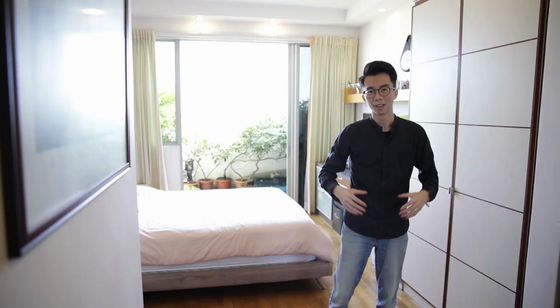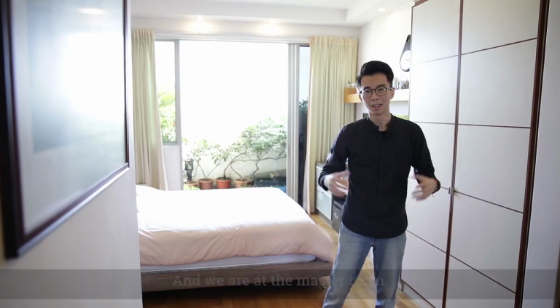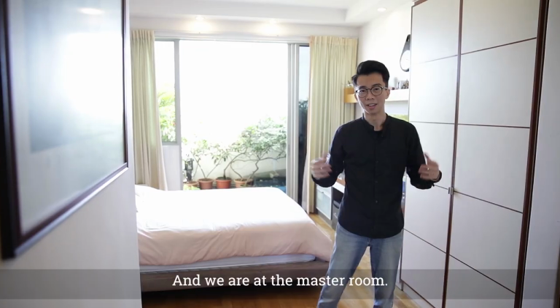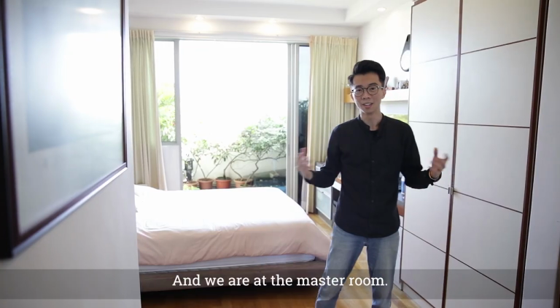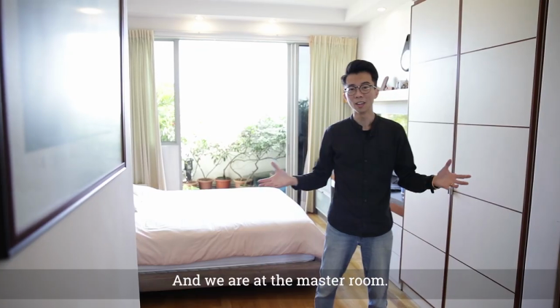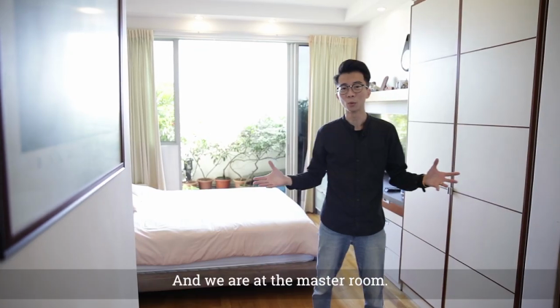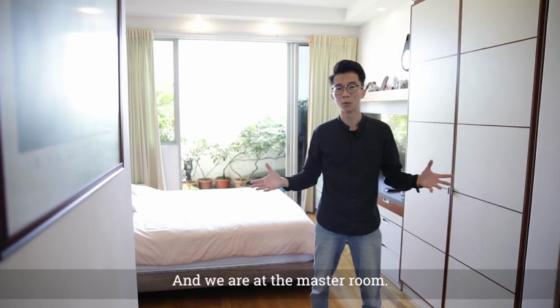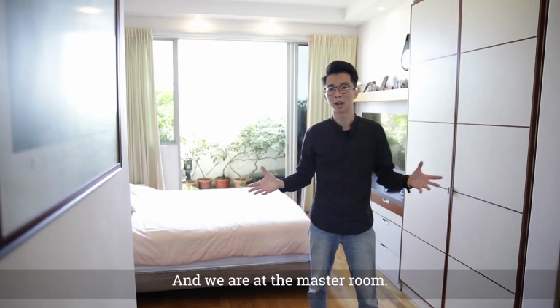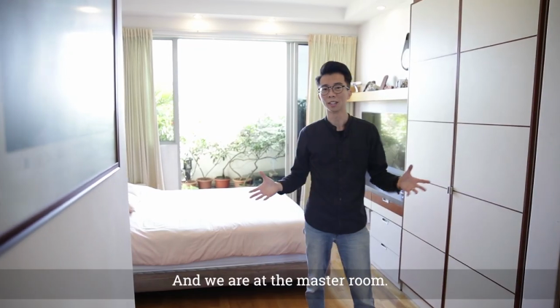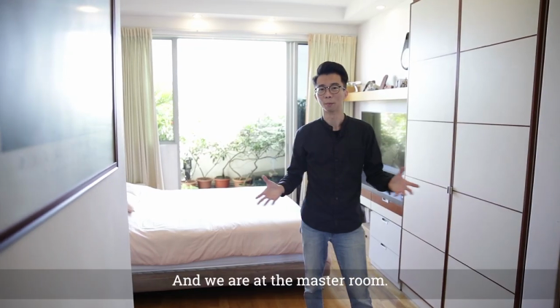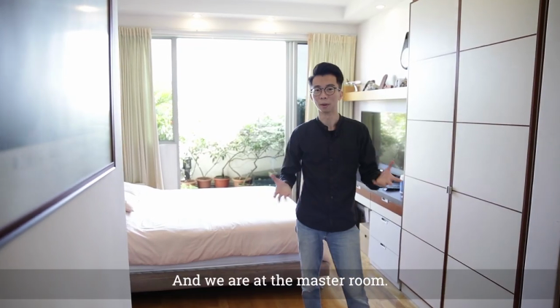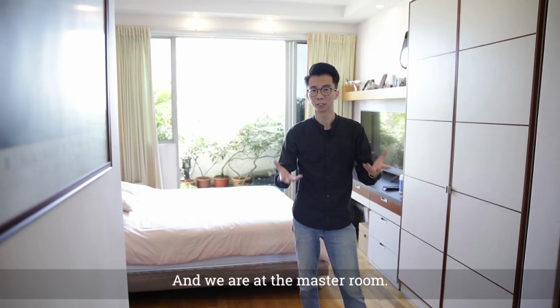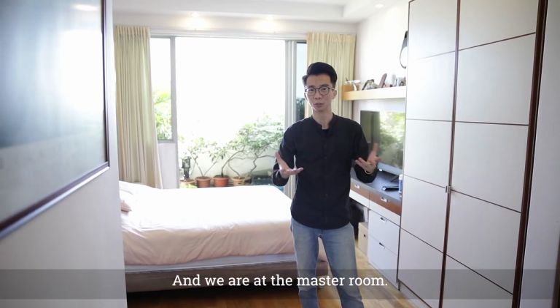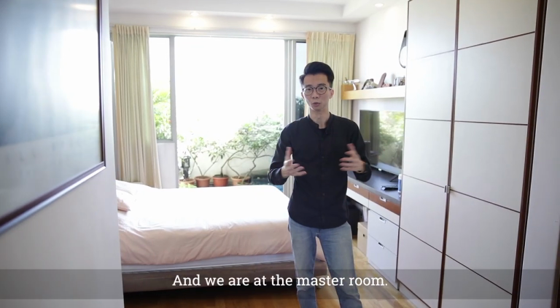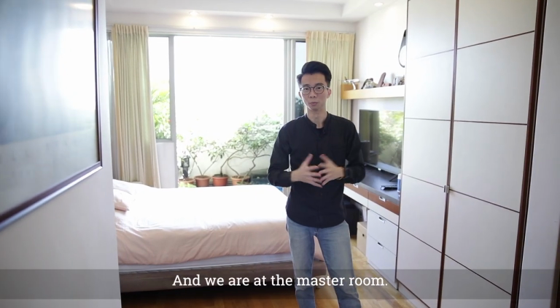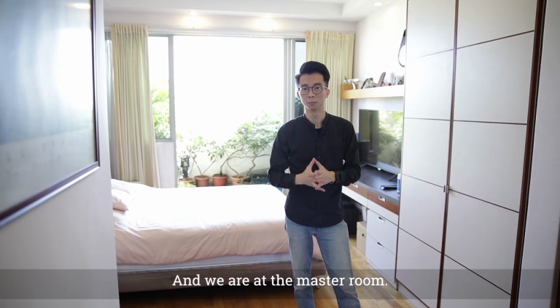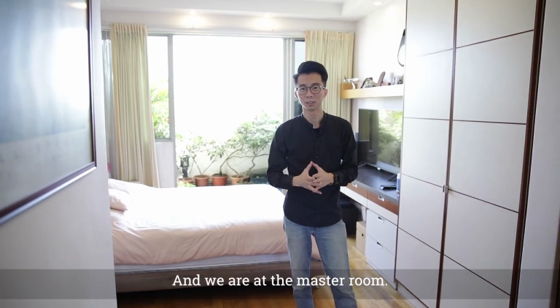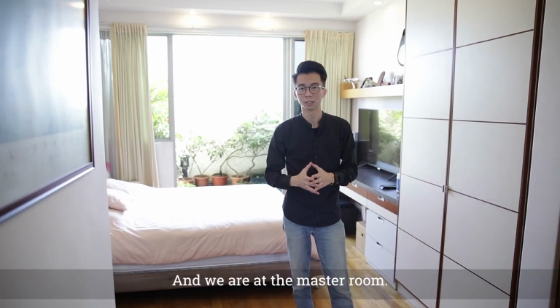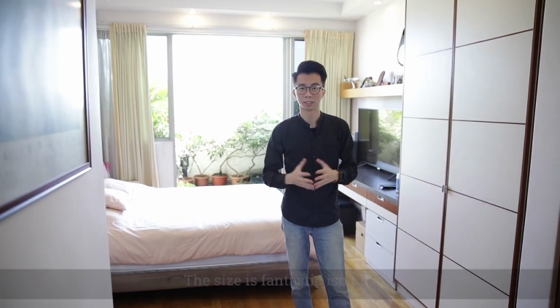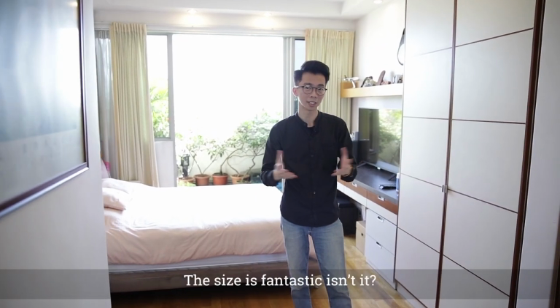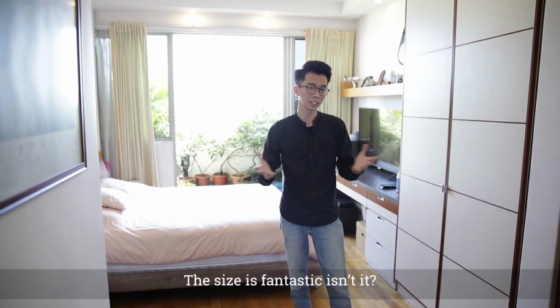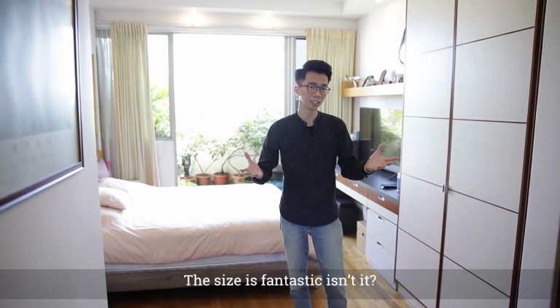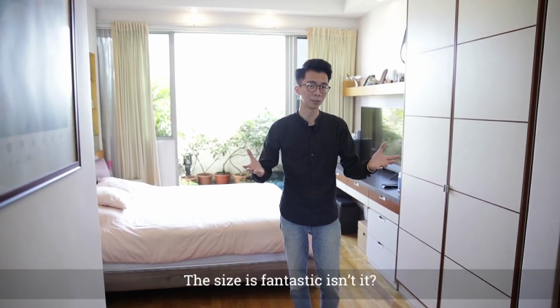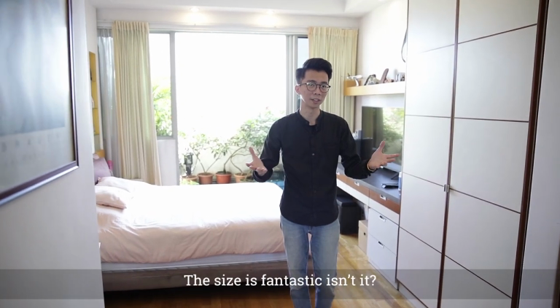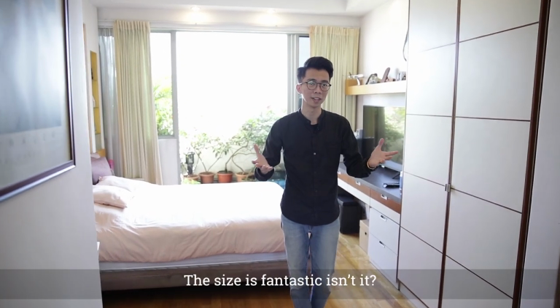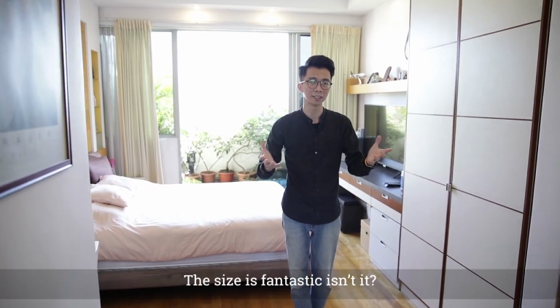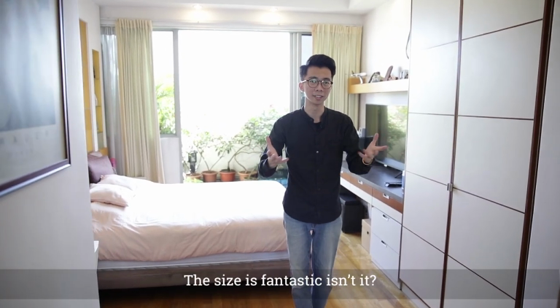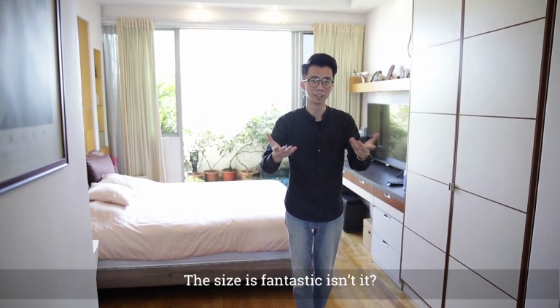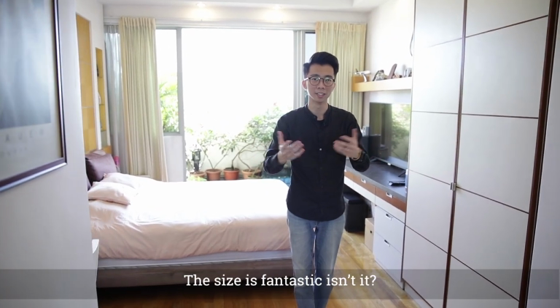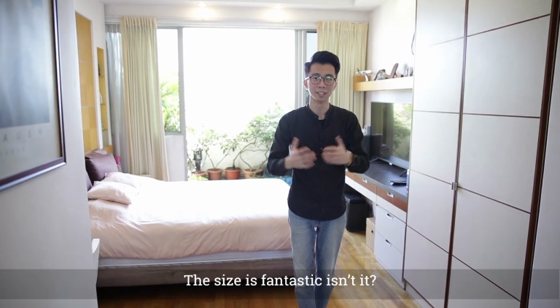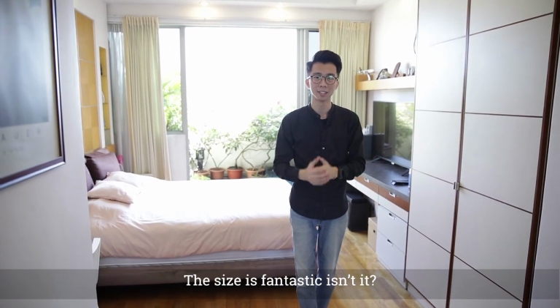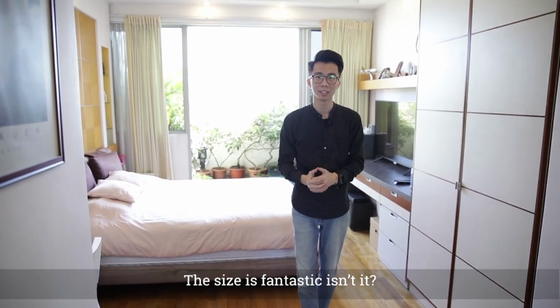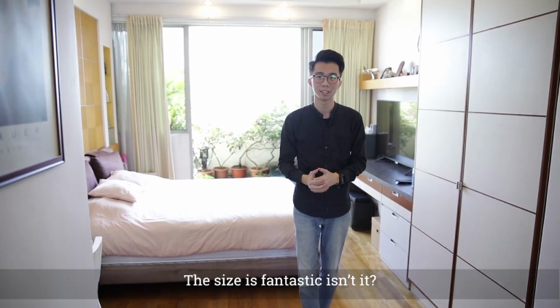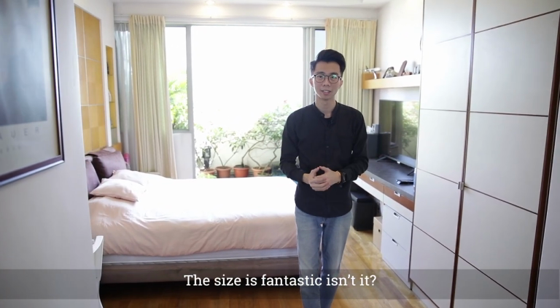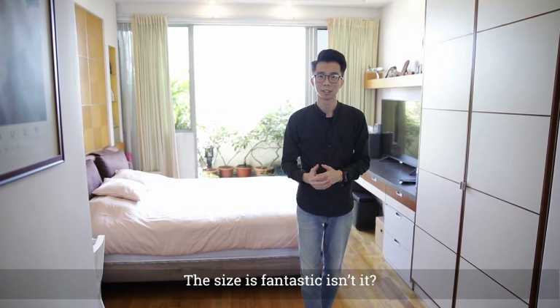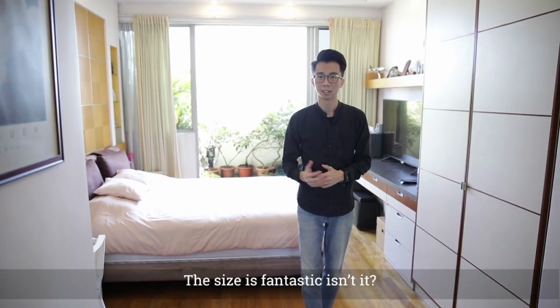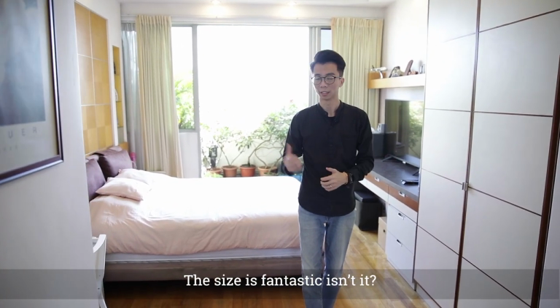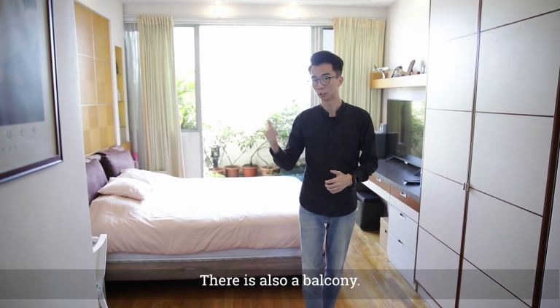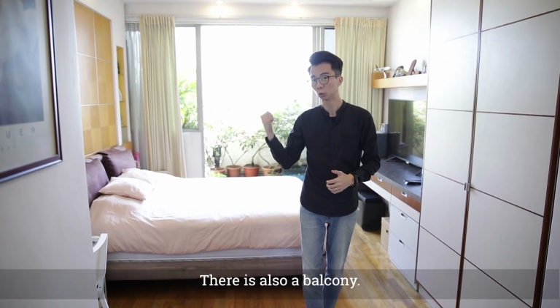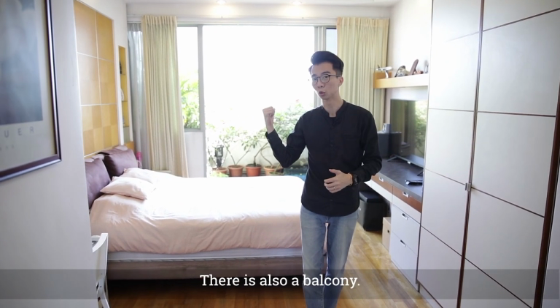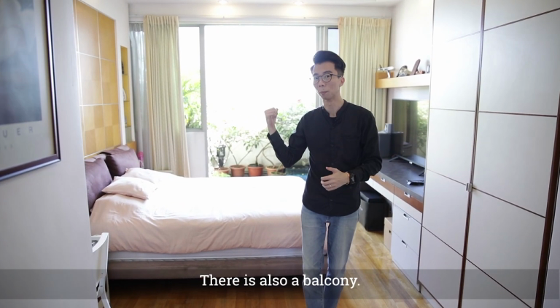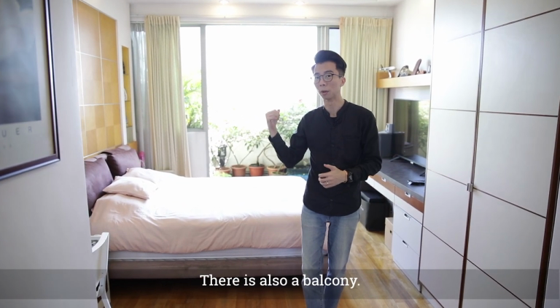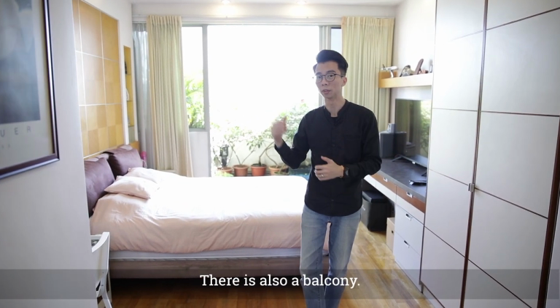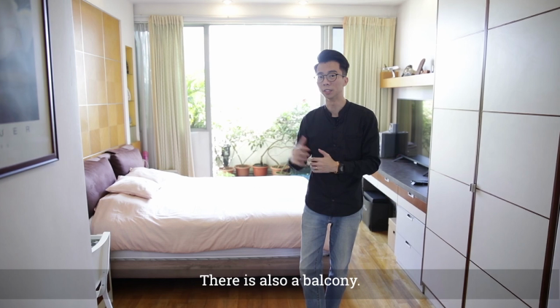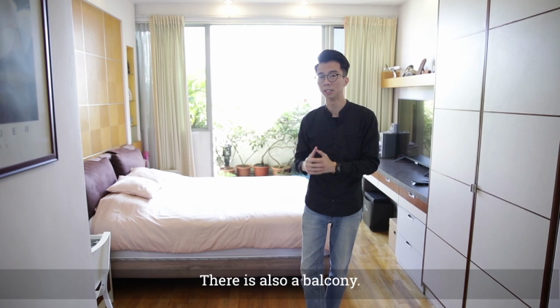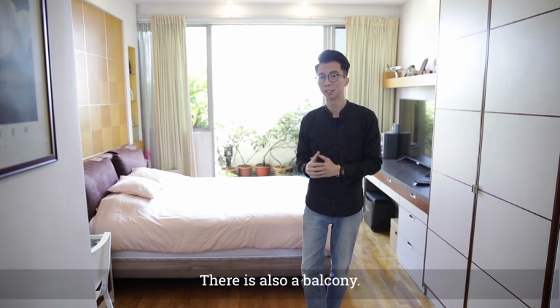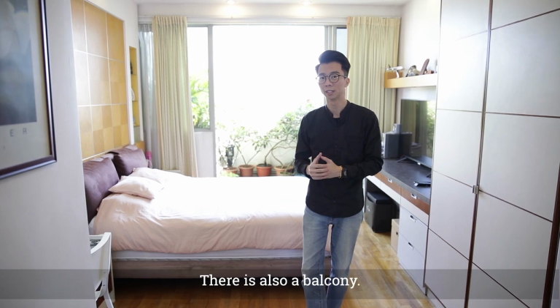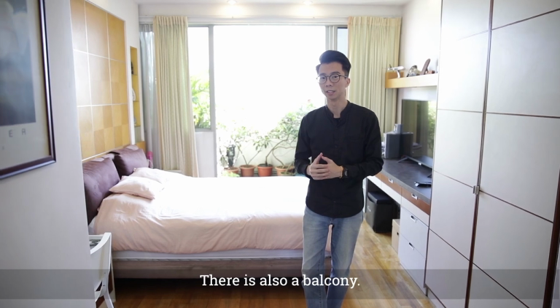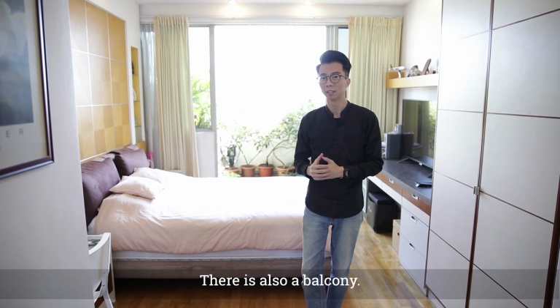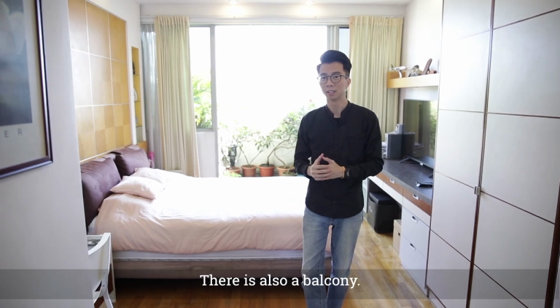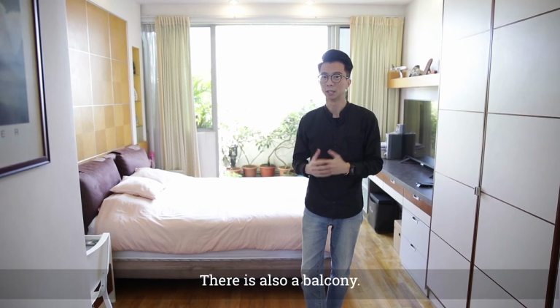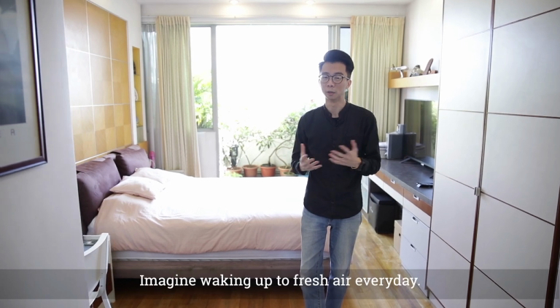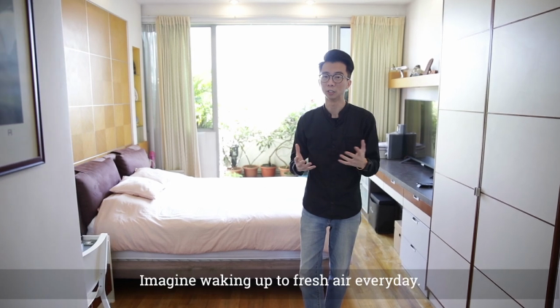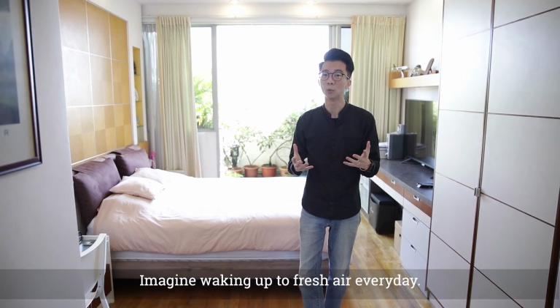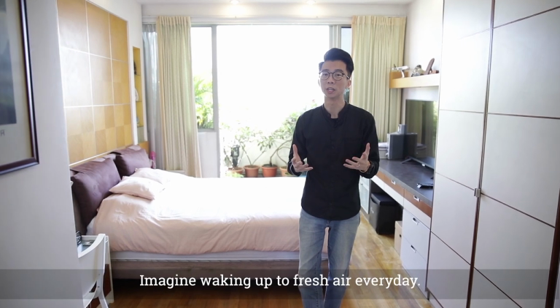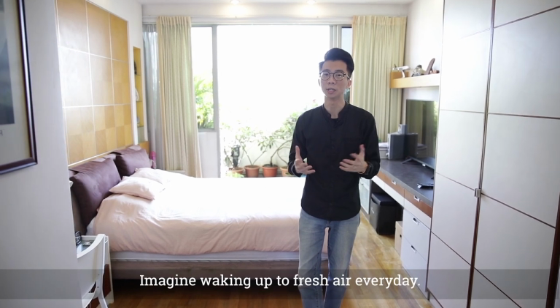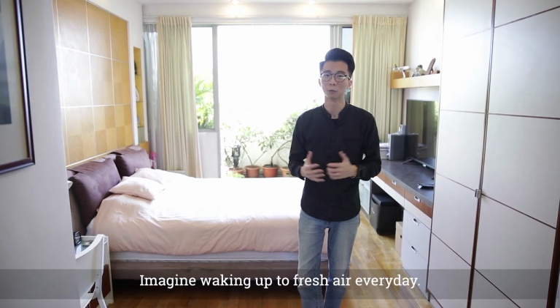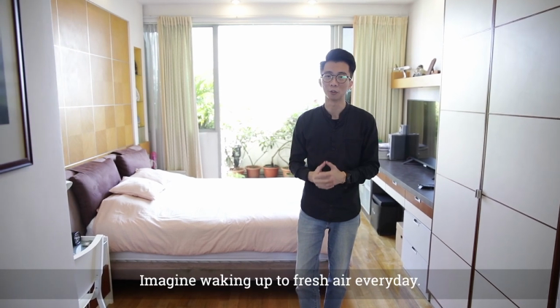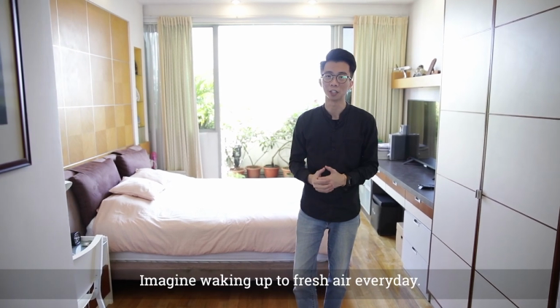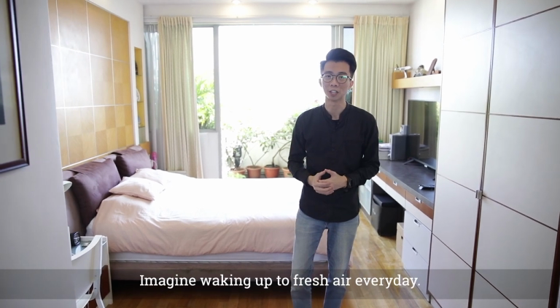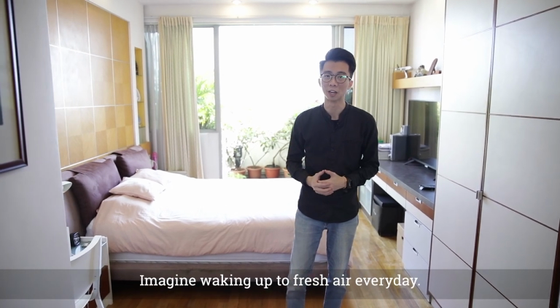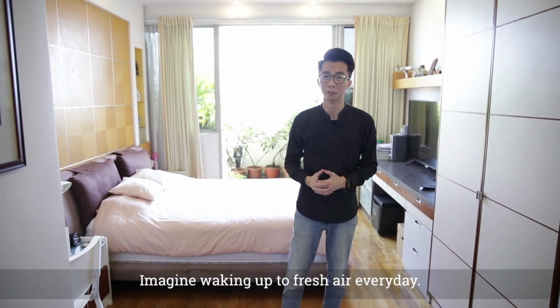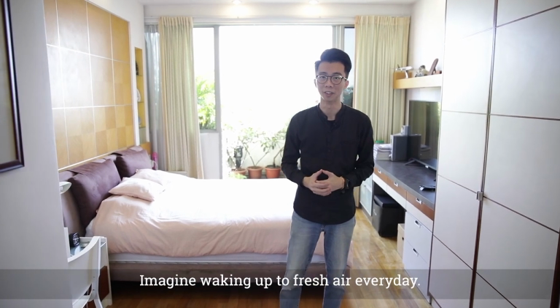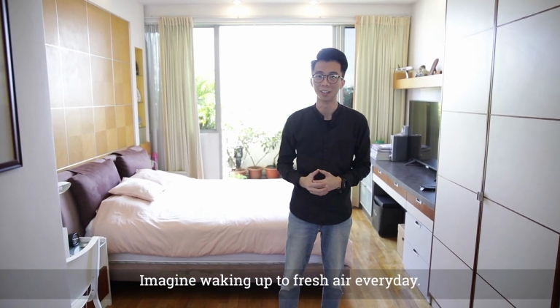And here we are at the master room. The size is fantastic, isn't it? There's also a balcony. Imagine waking up to fresh air every day.